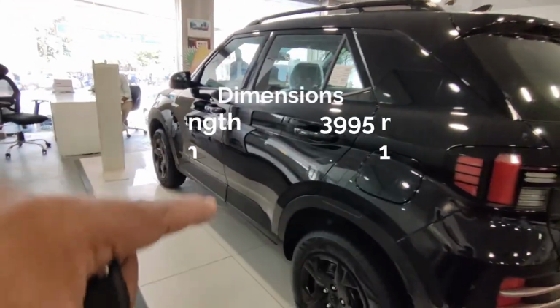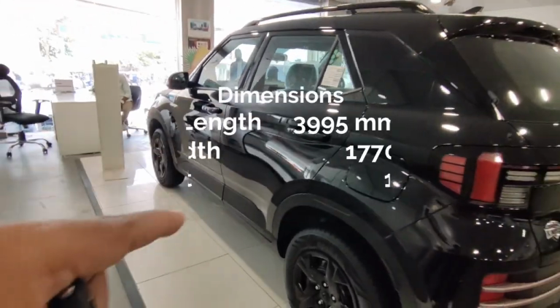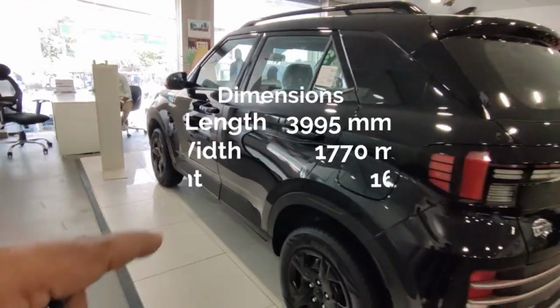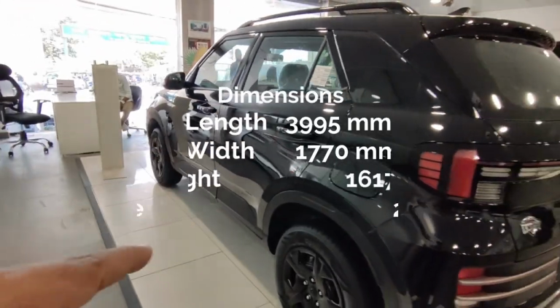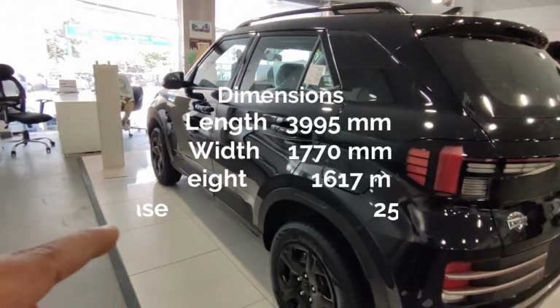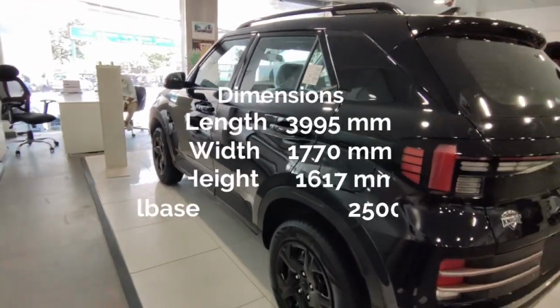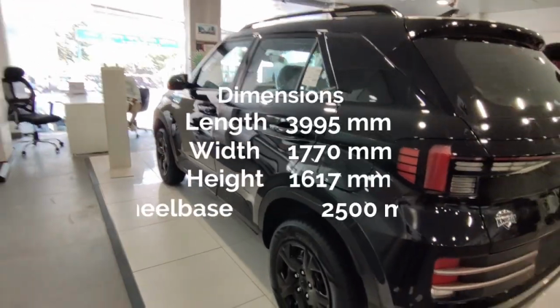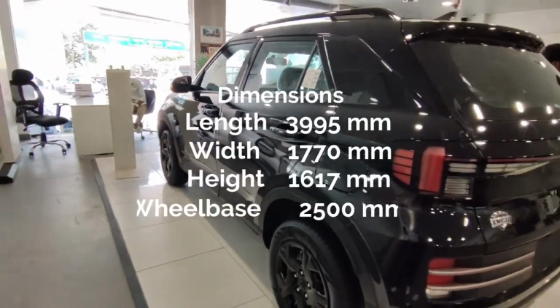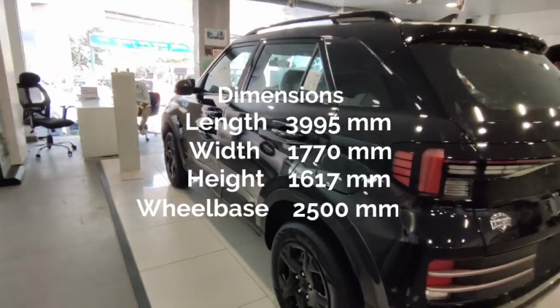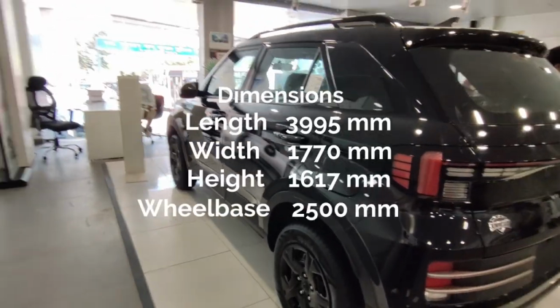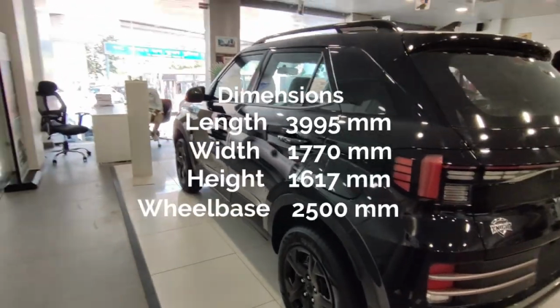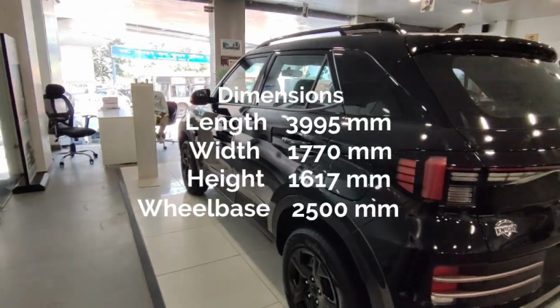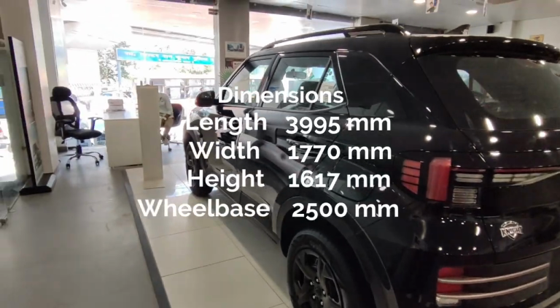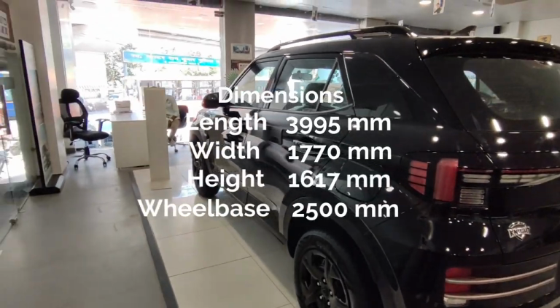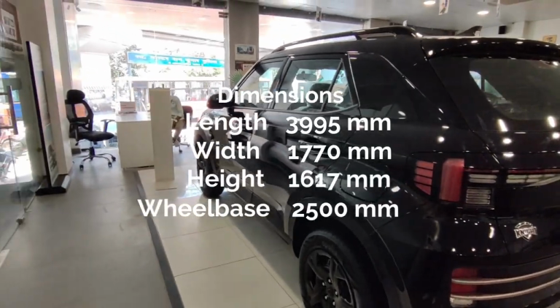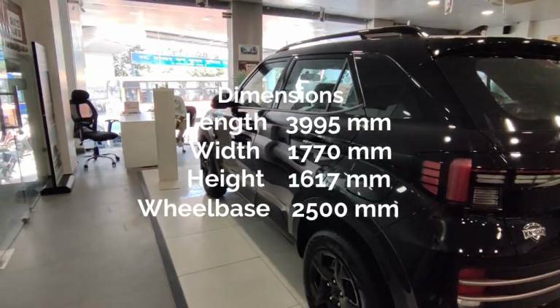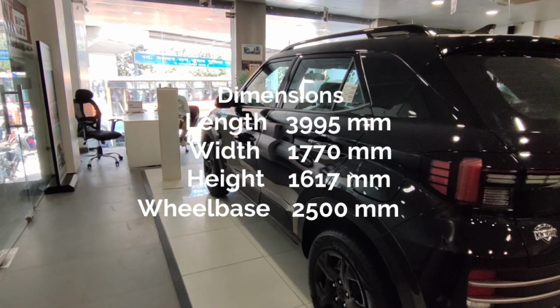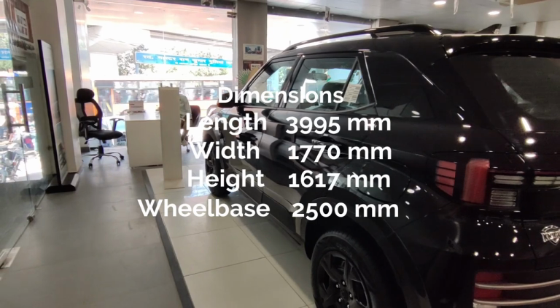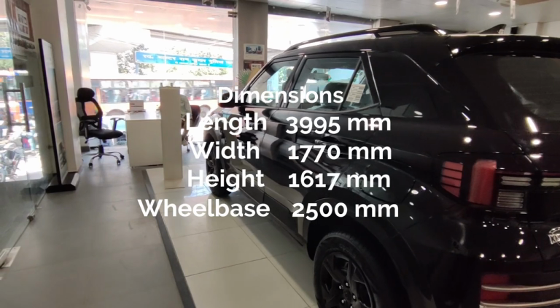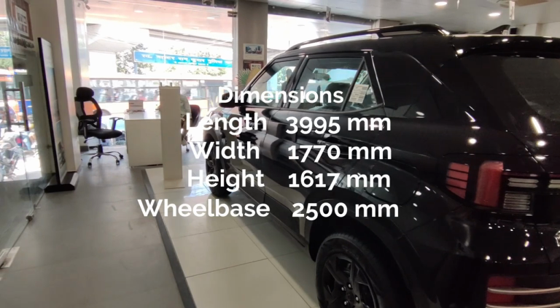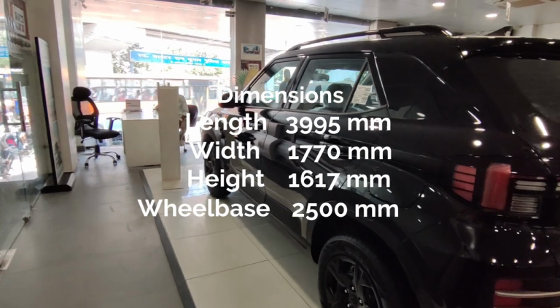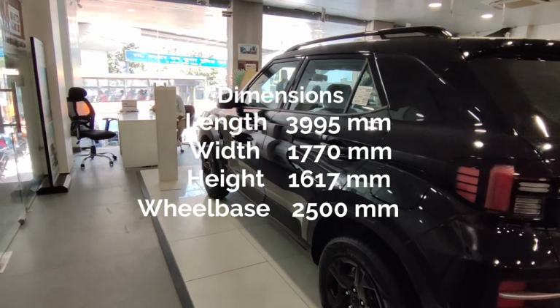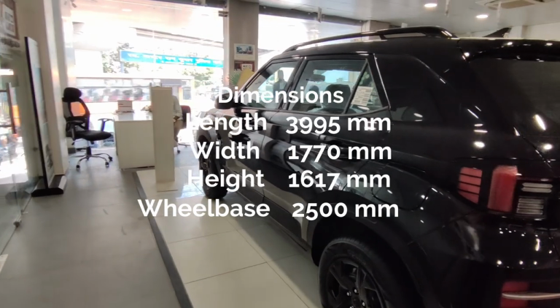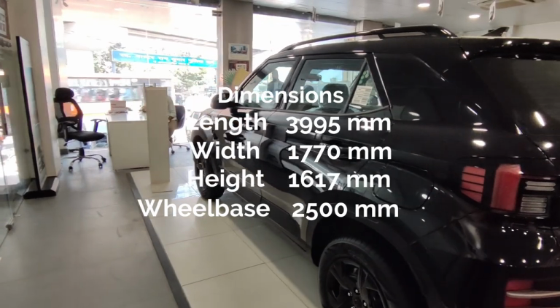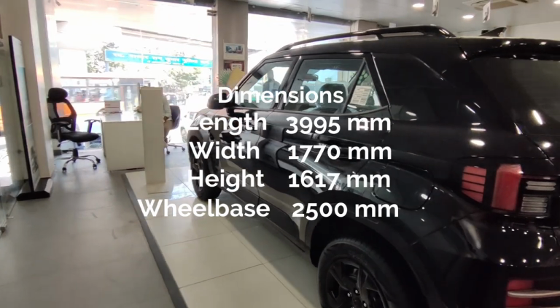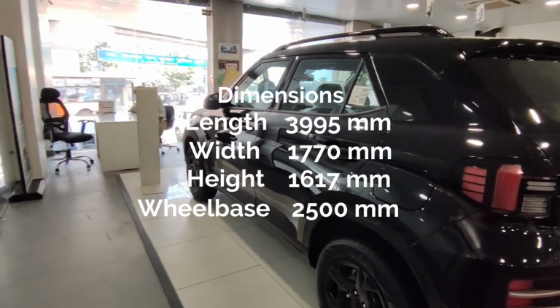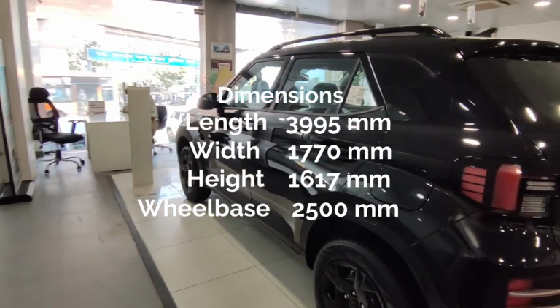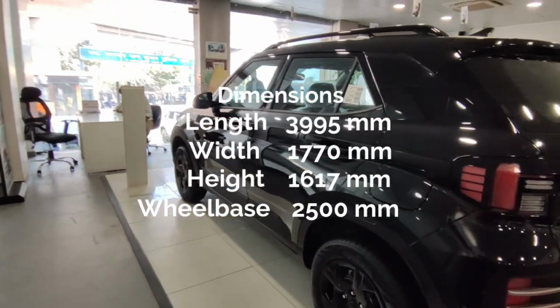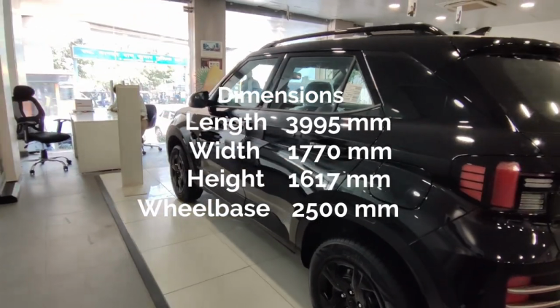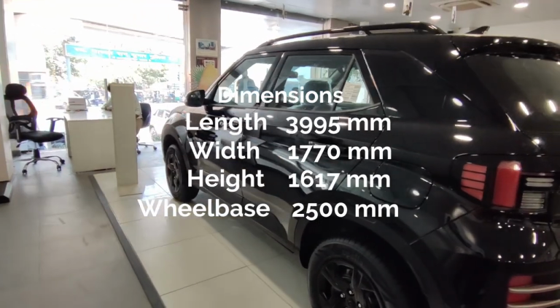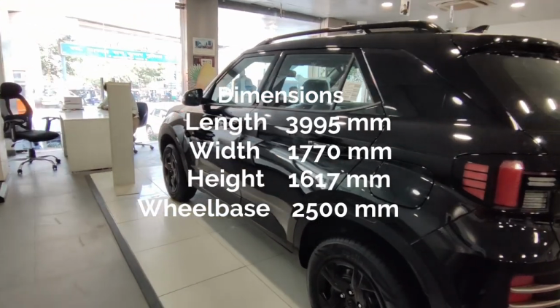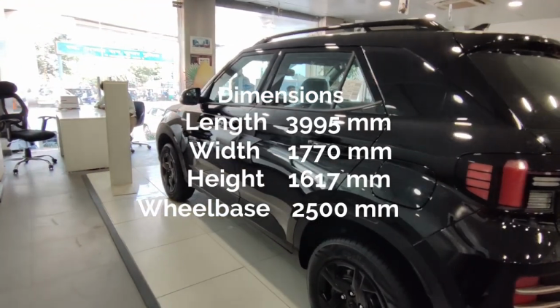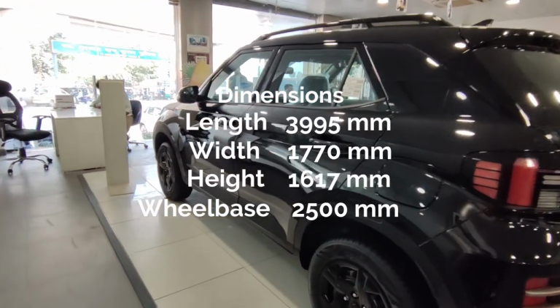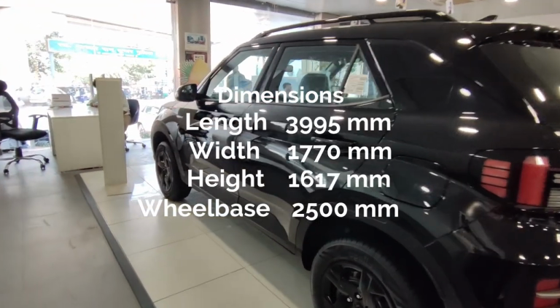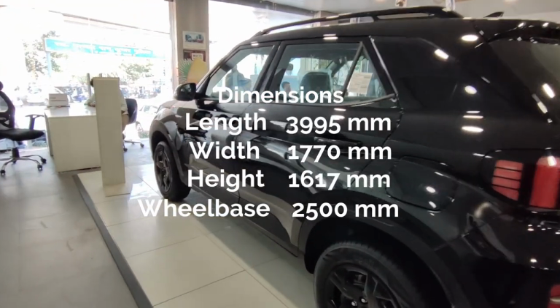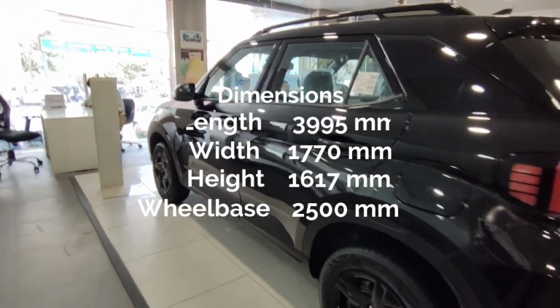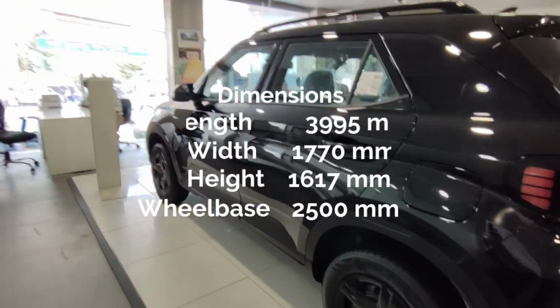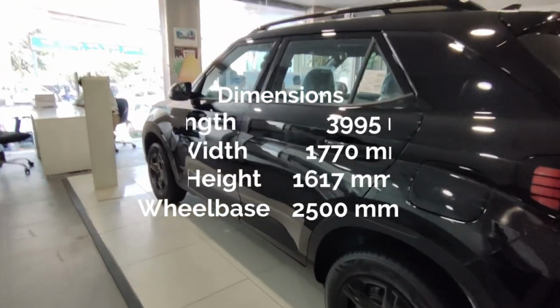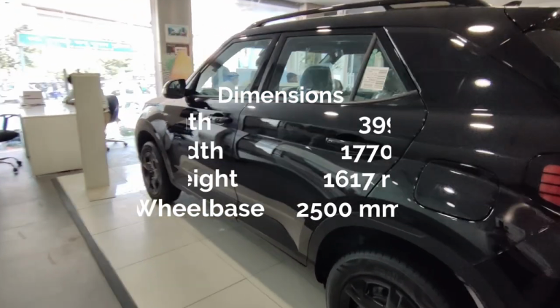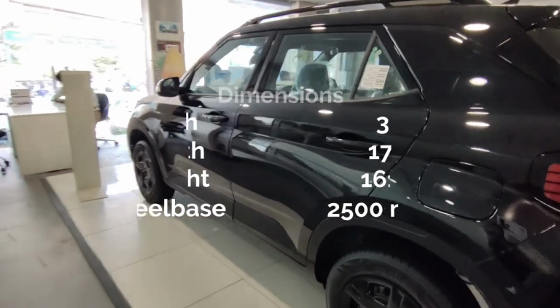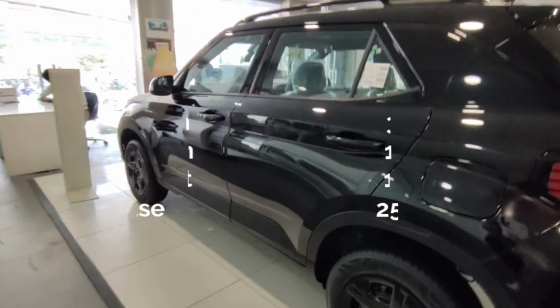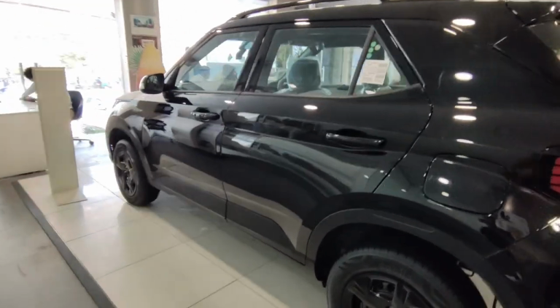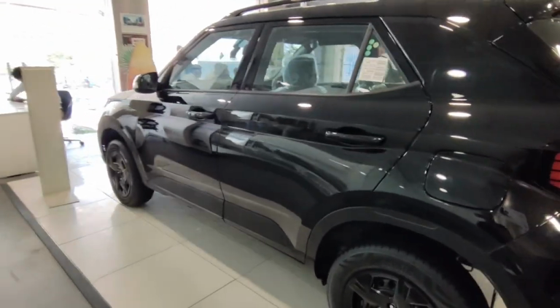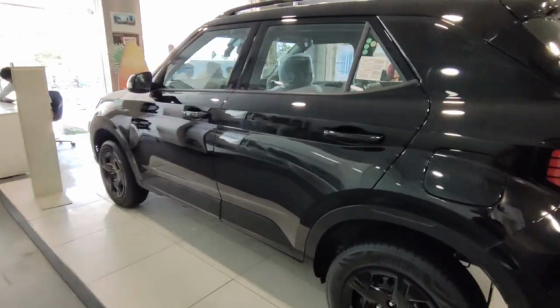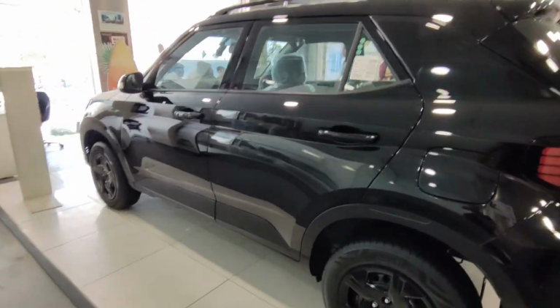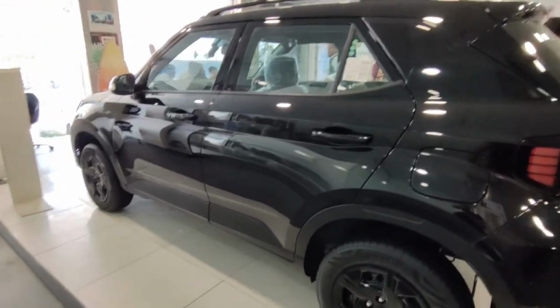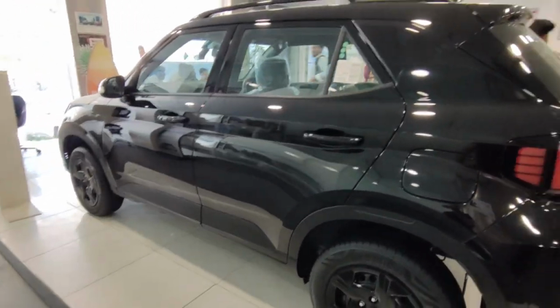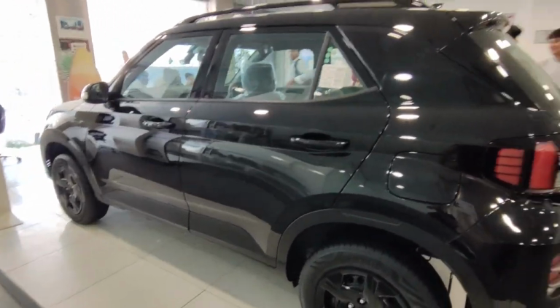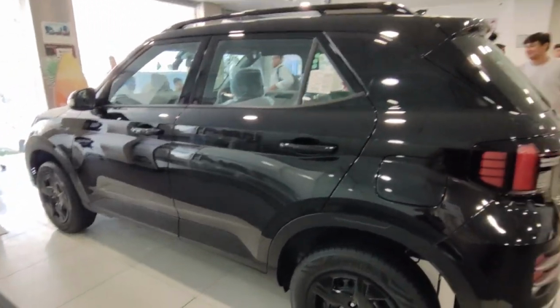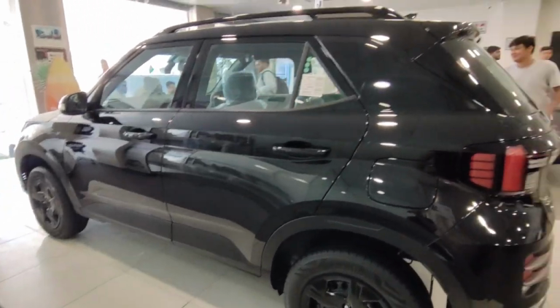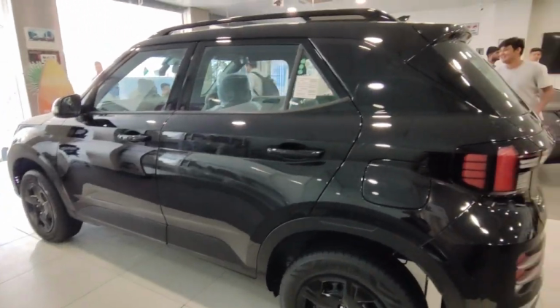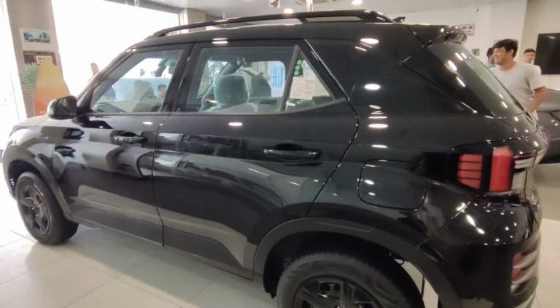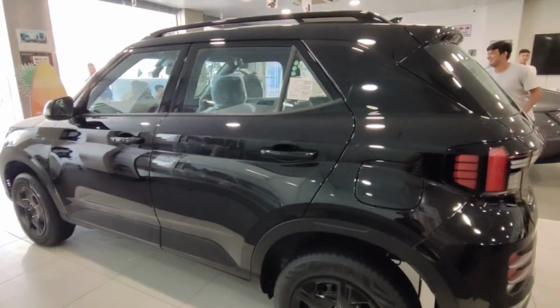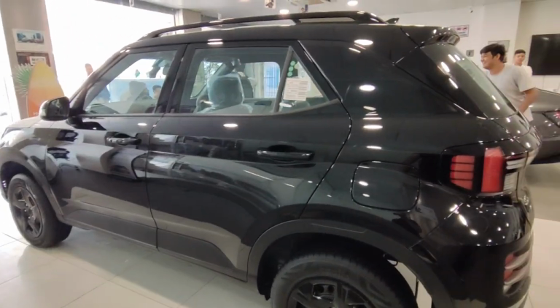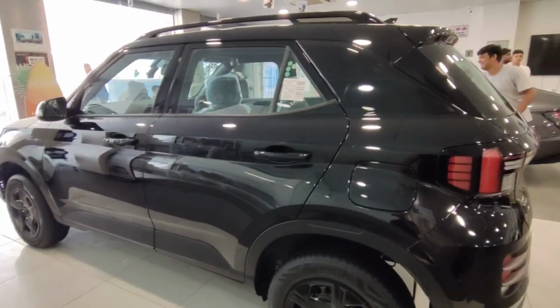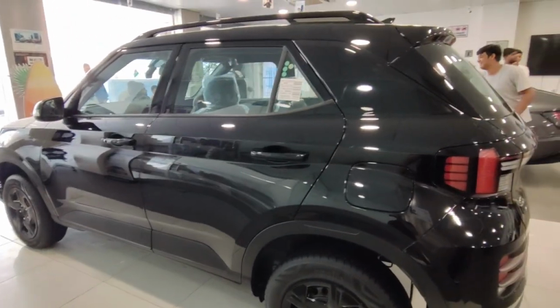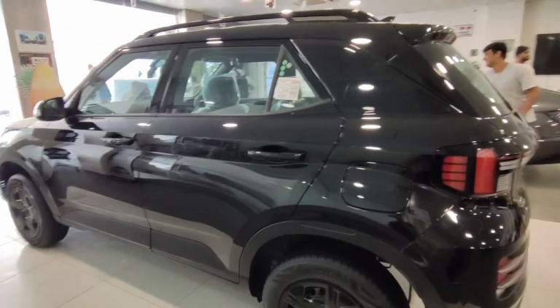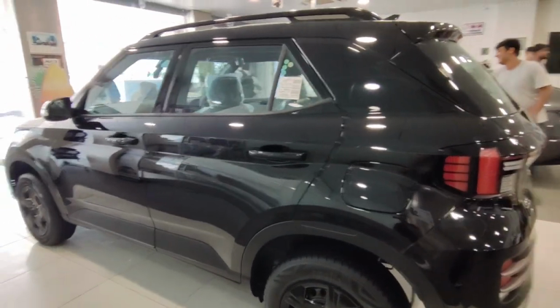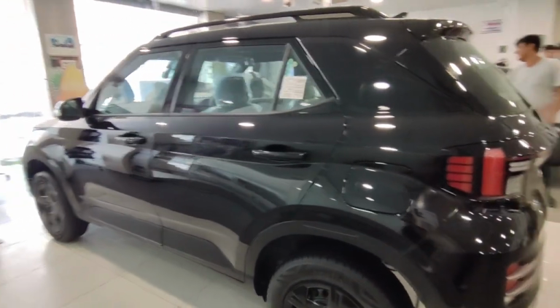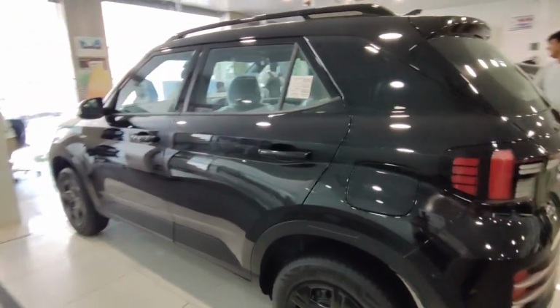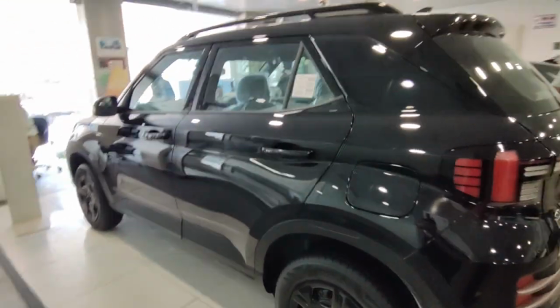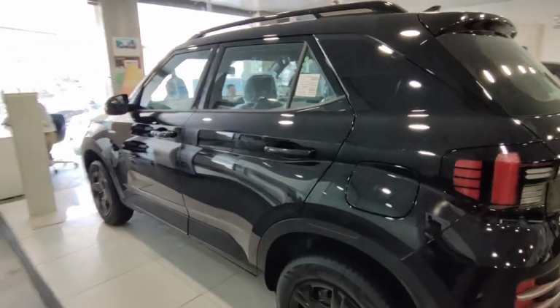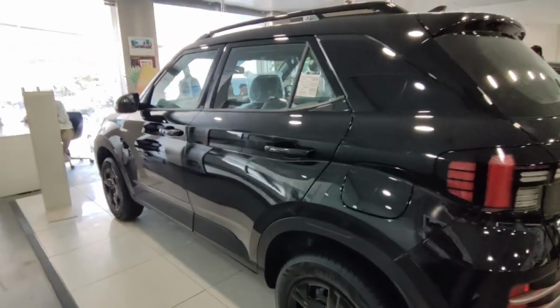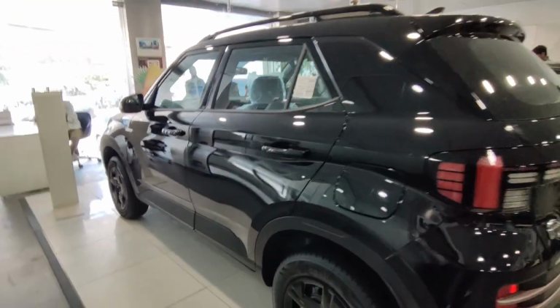I will discuss the full dimensions on screen as well. Let me also tell you how good the black color looks on the Night Edition — this car looks very good in black.